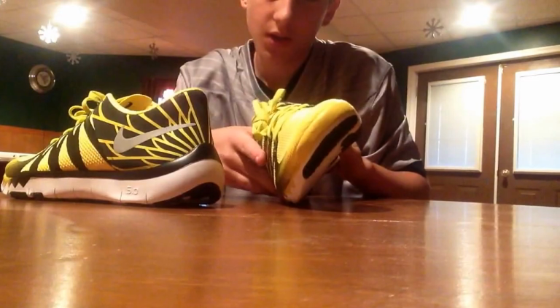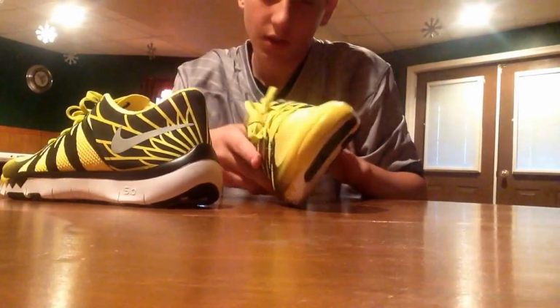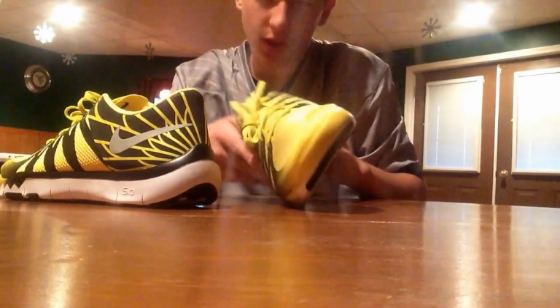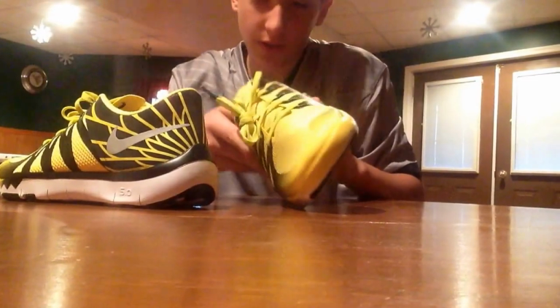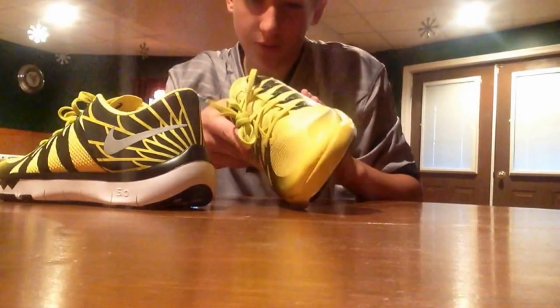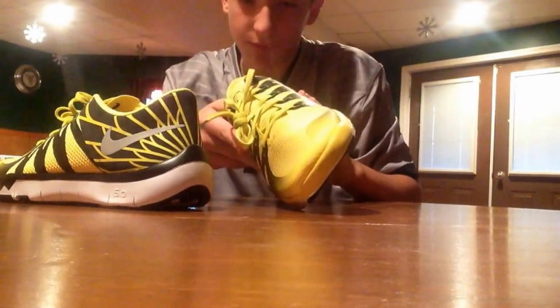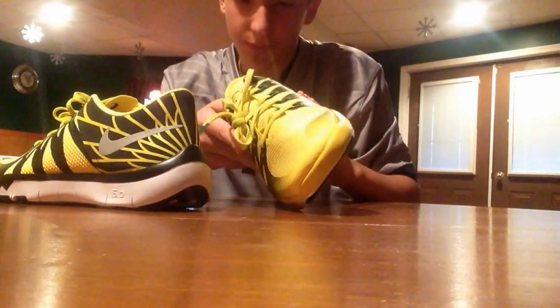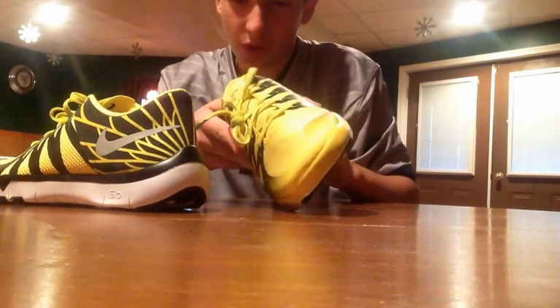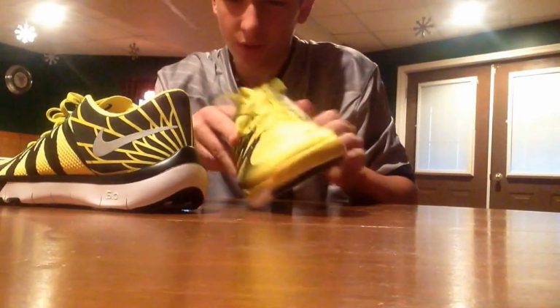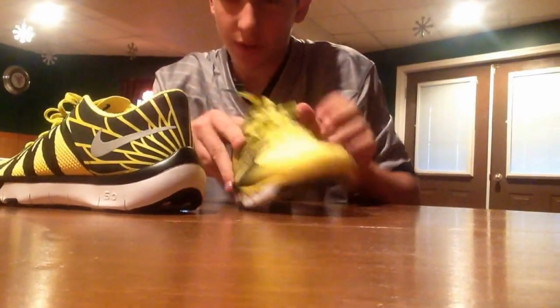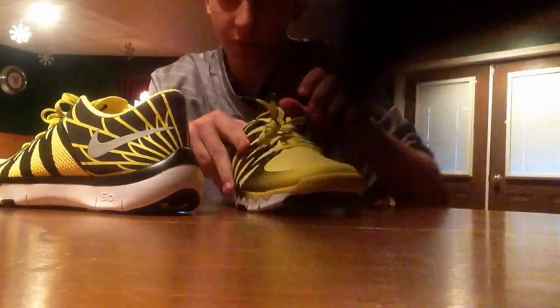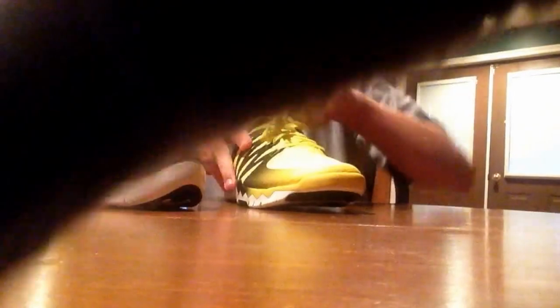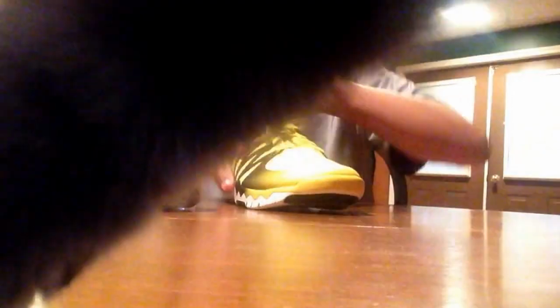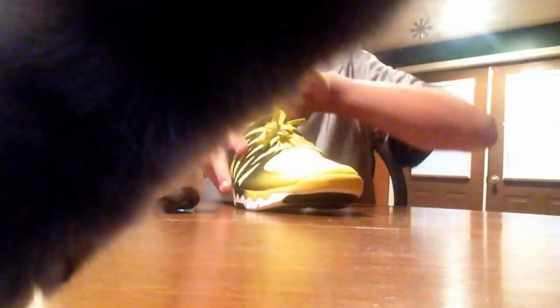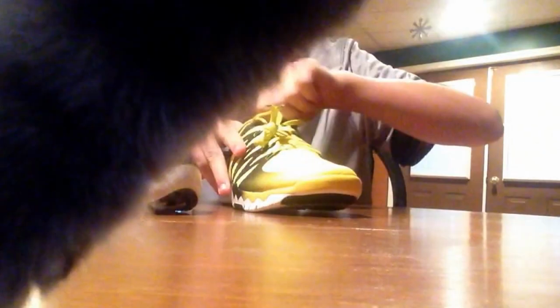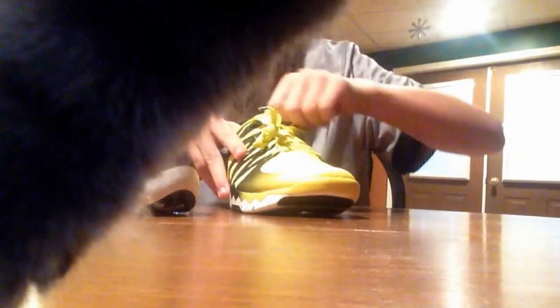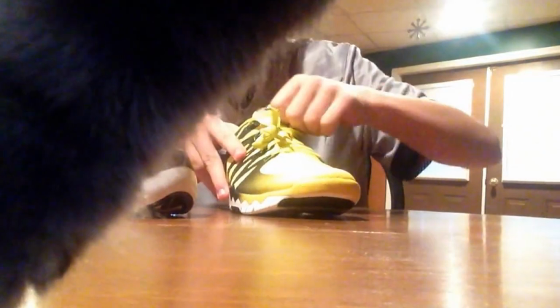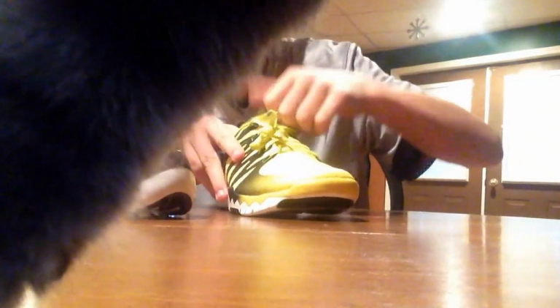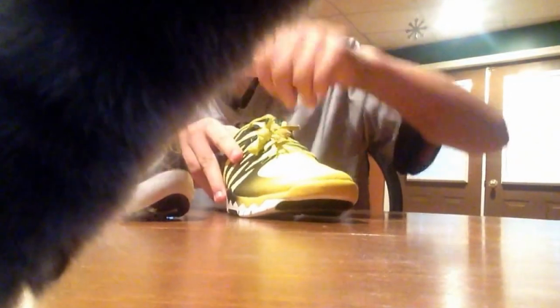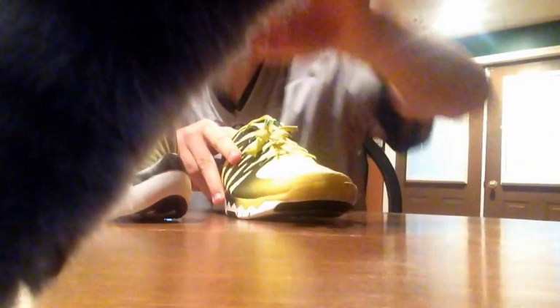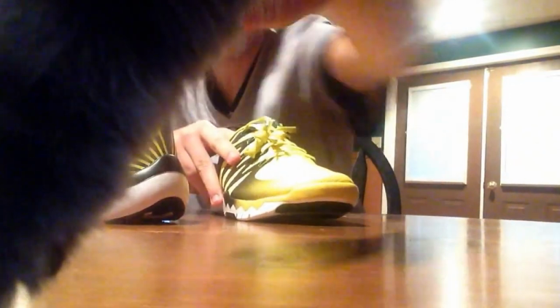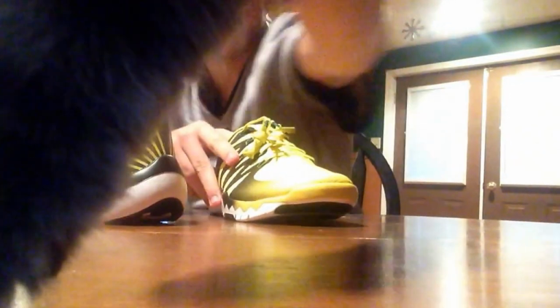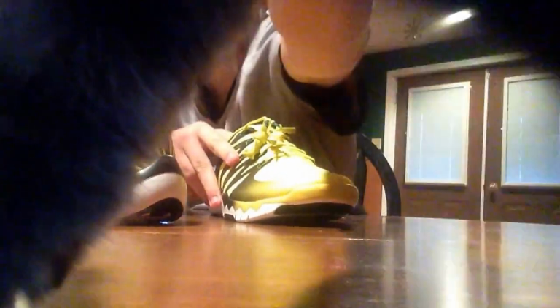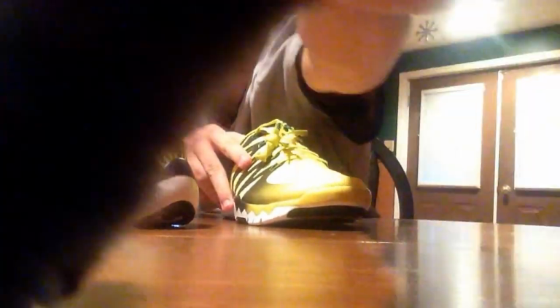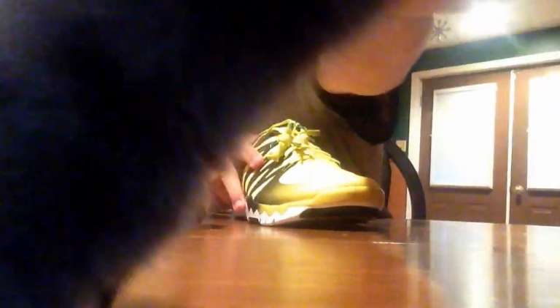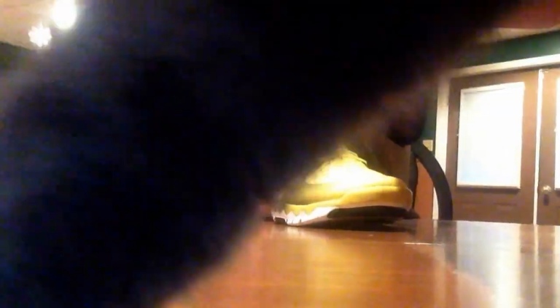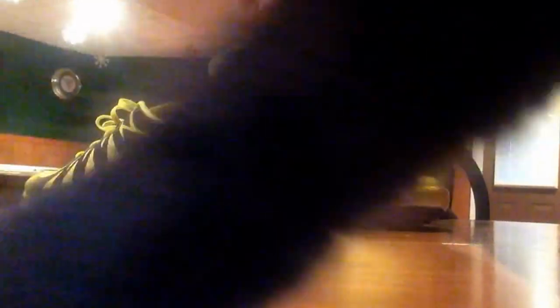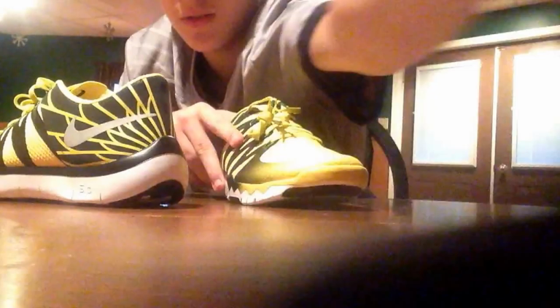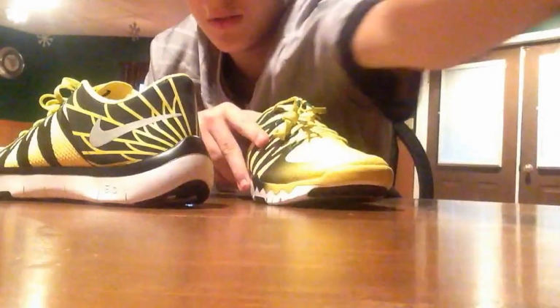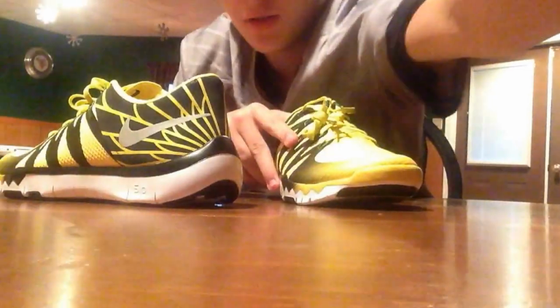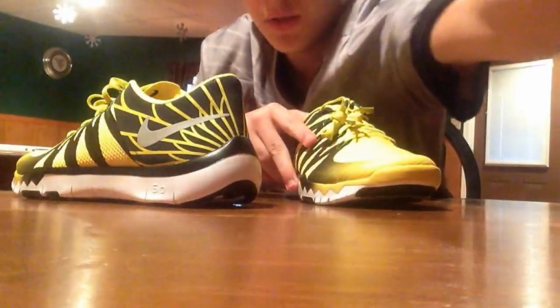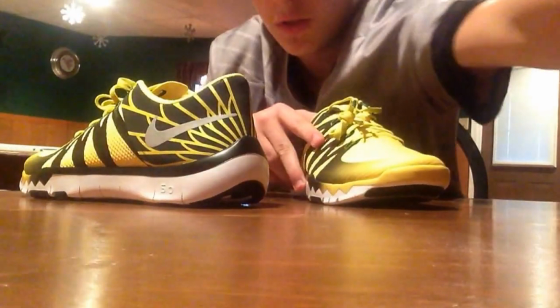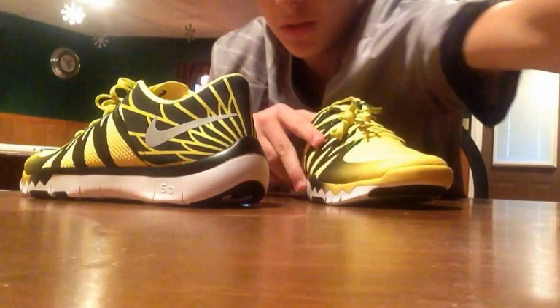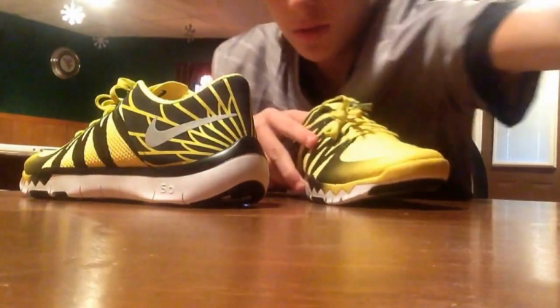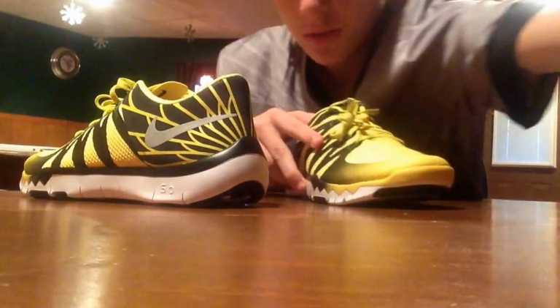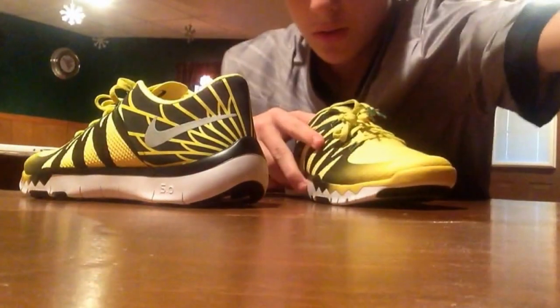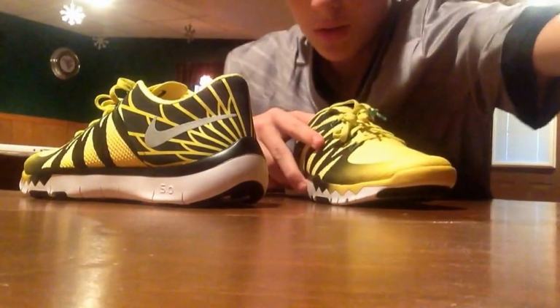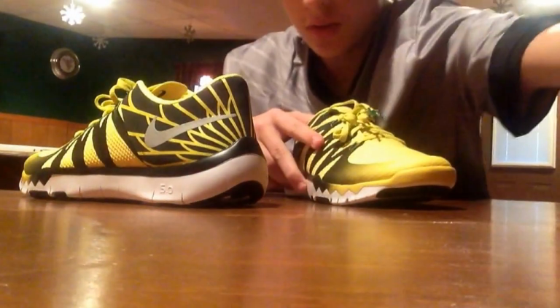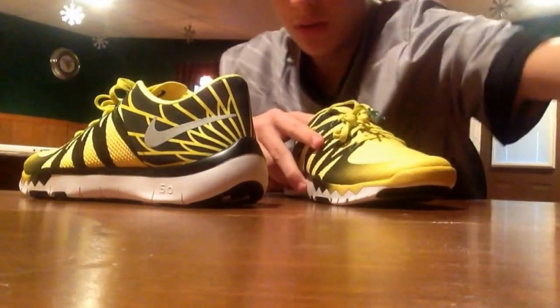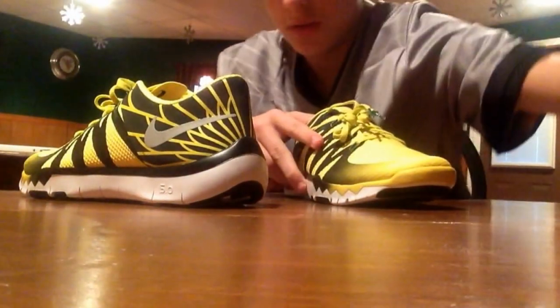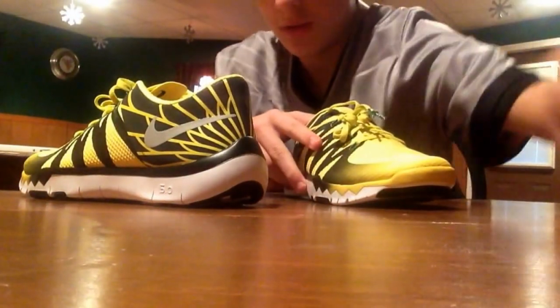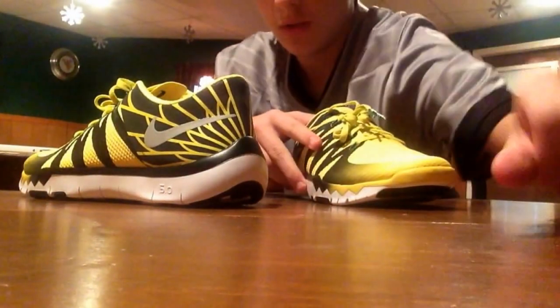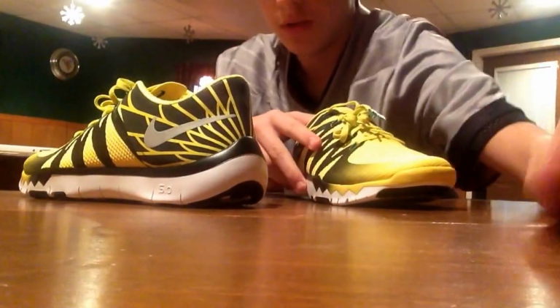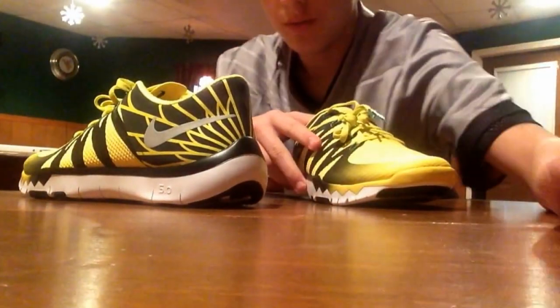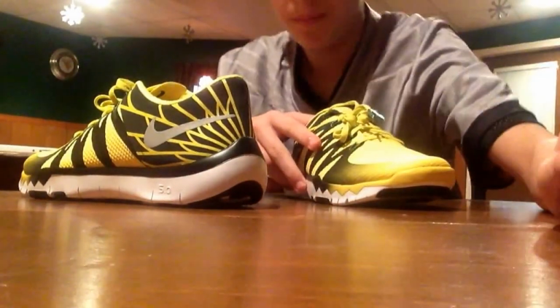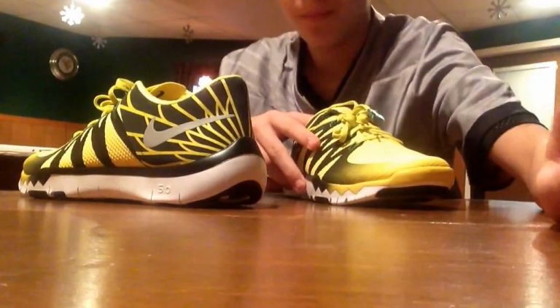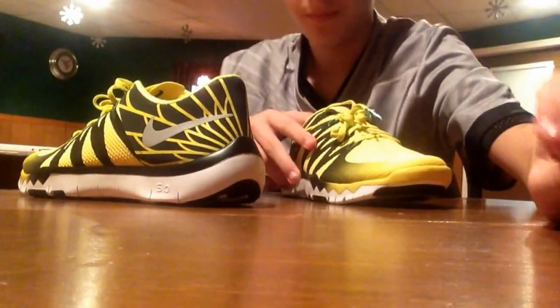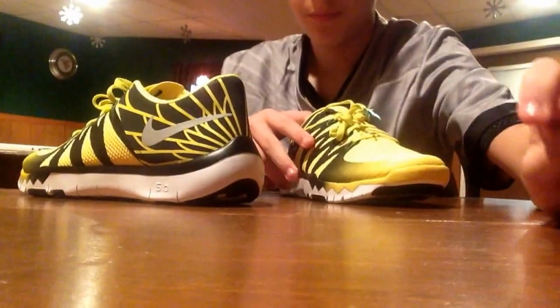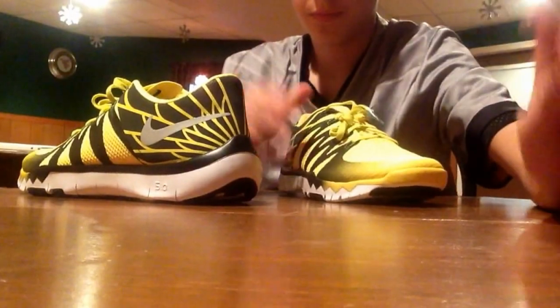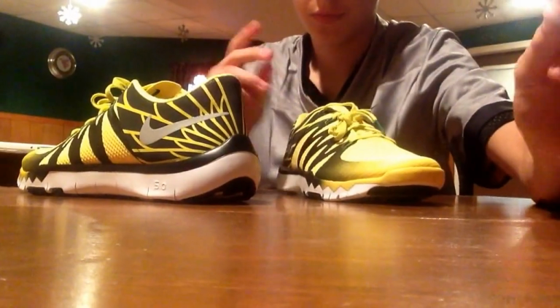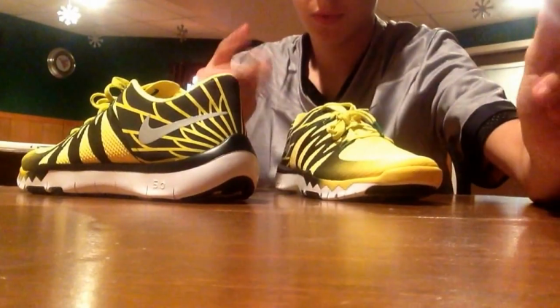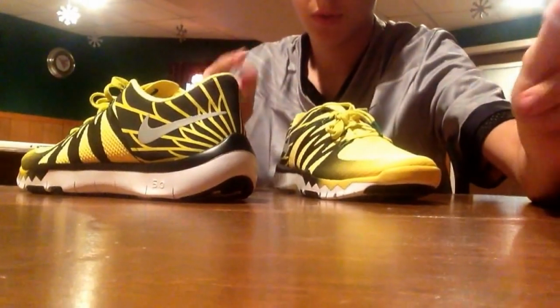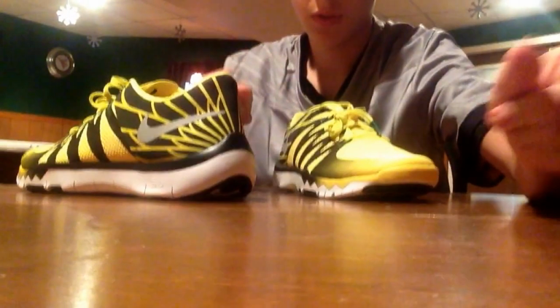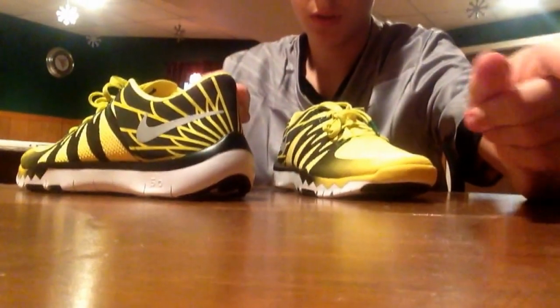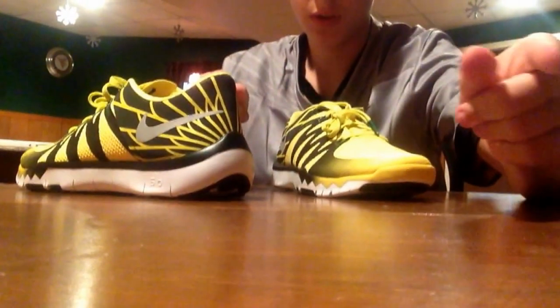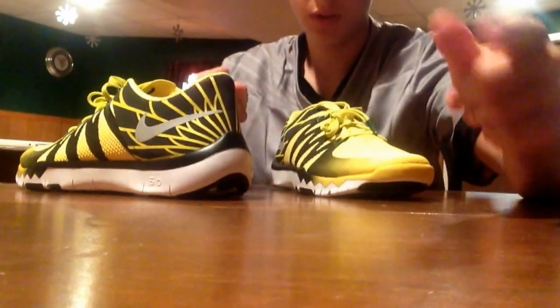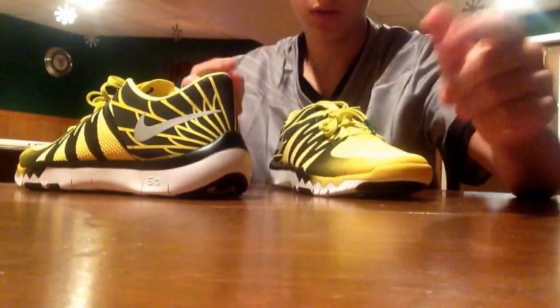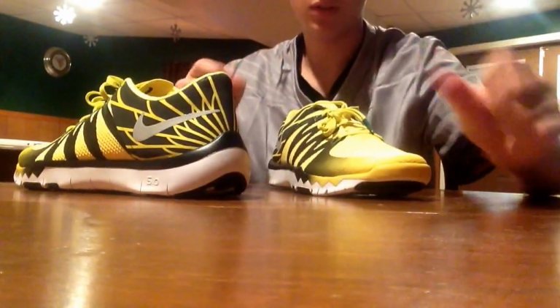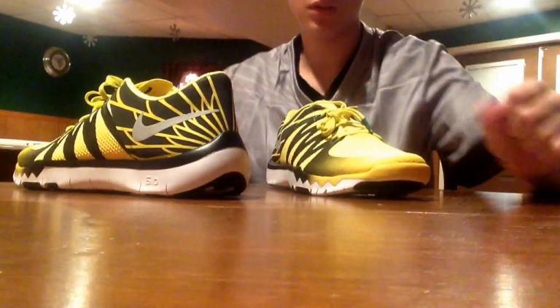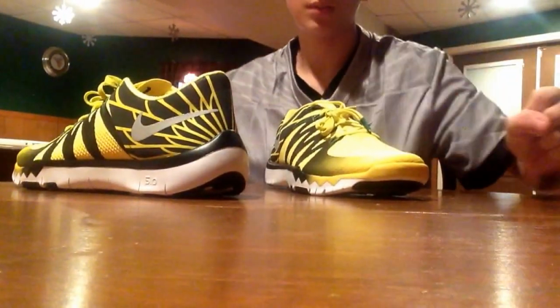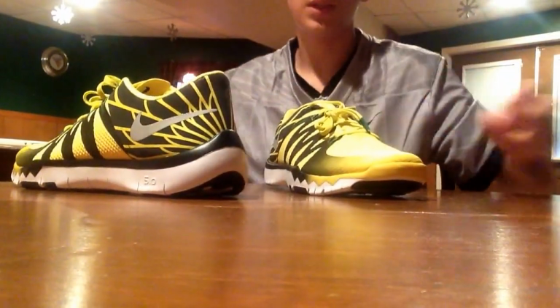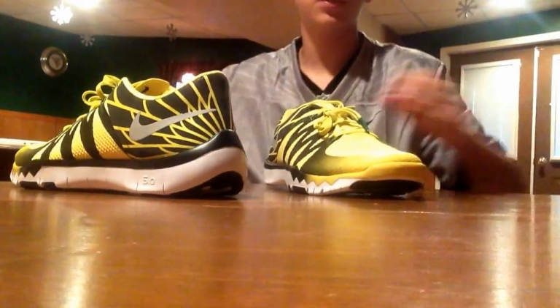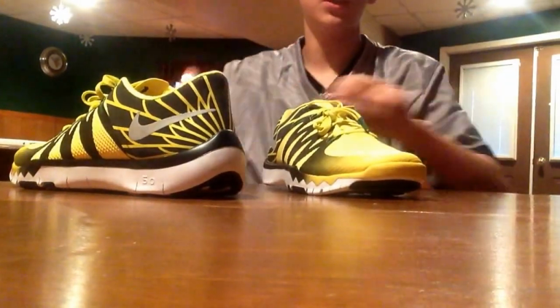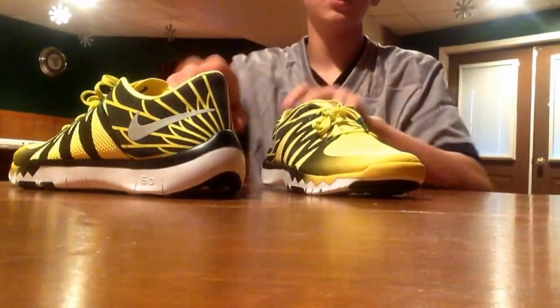I can probably do it on foot for you guys. And then, I'm outie.